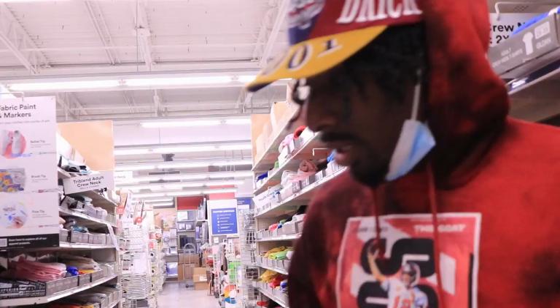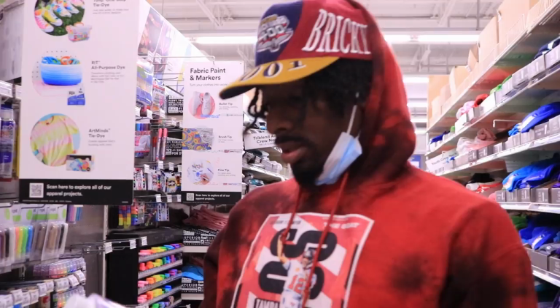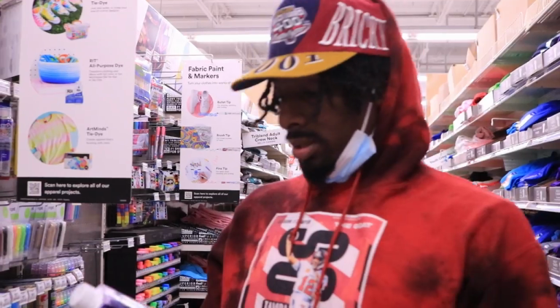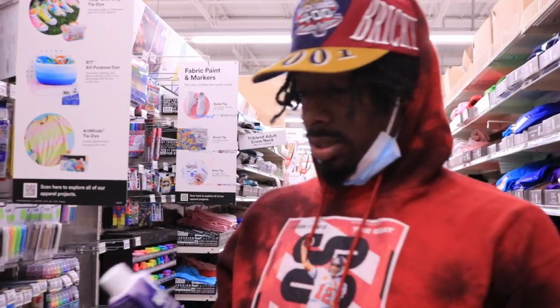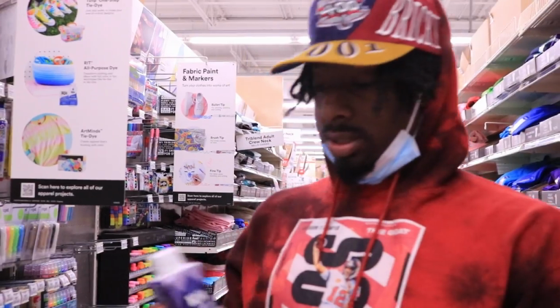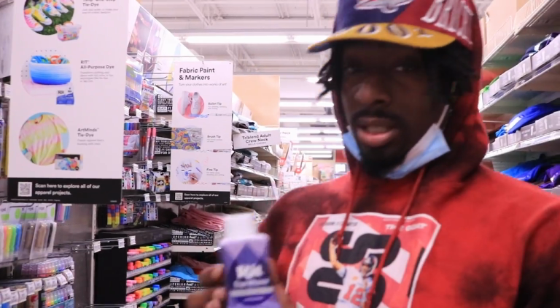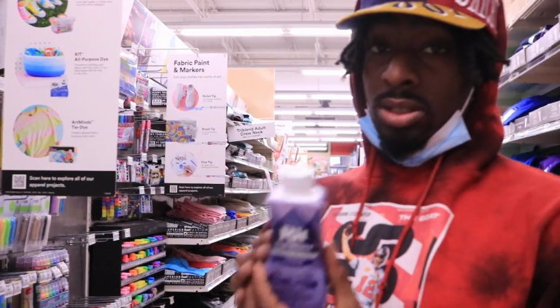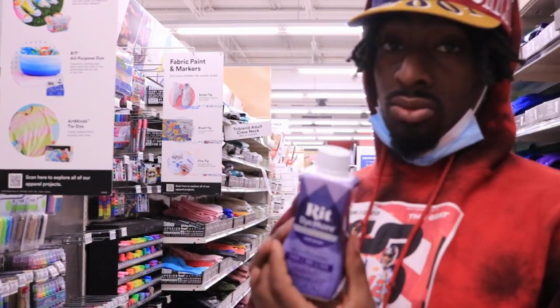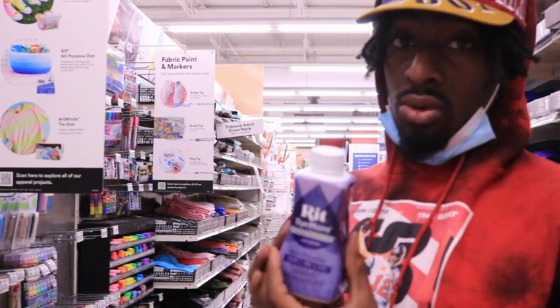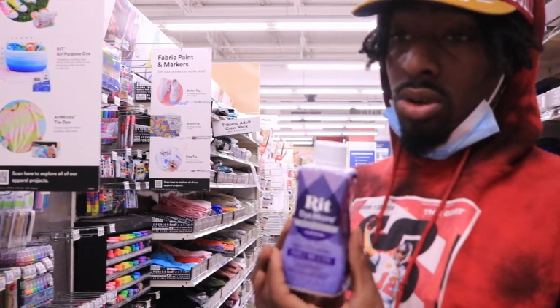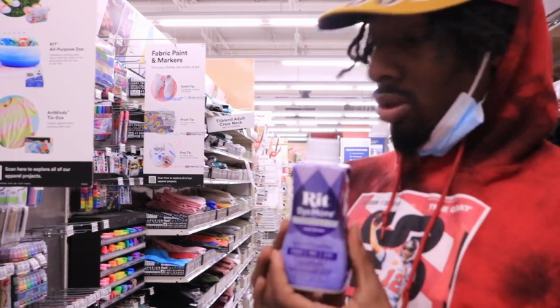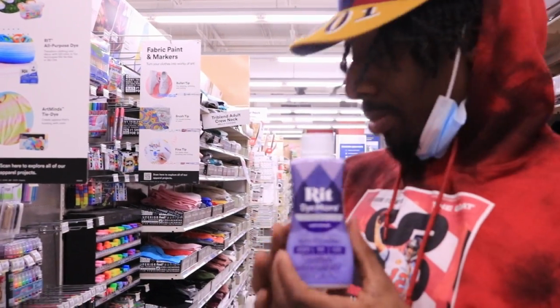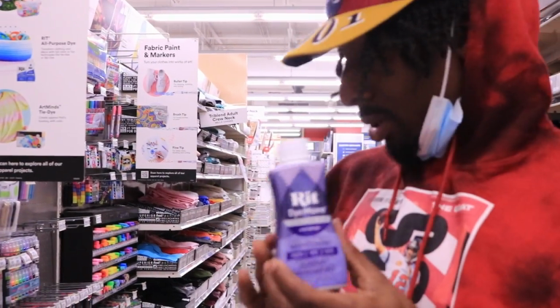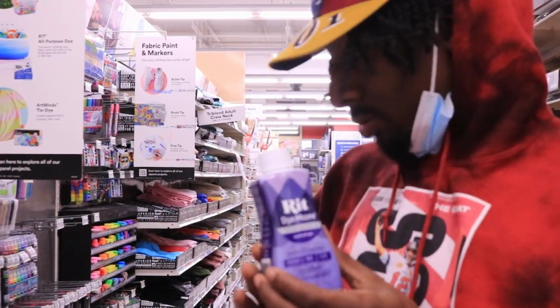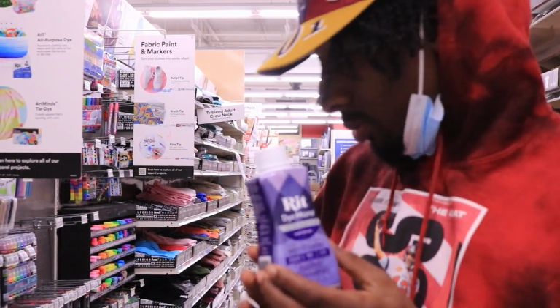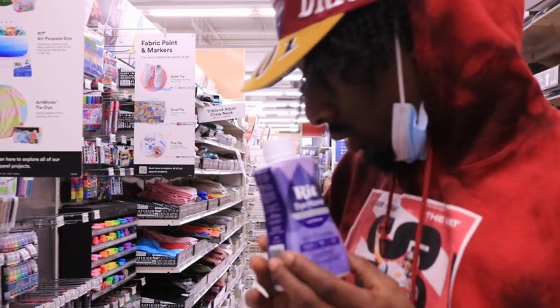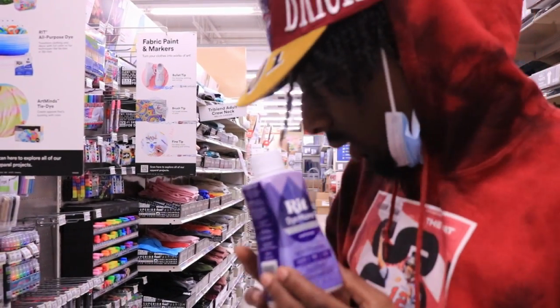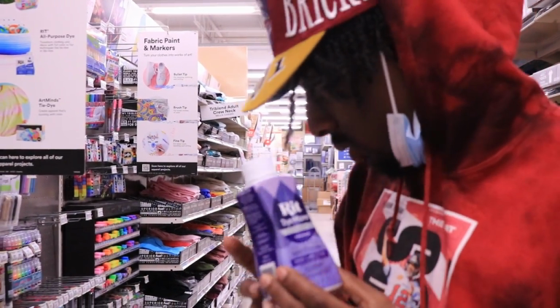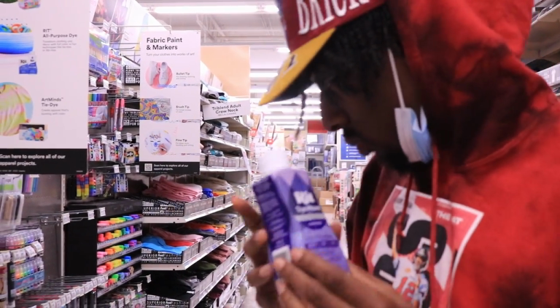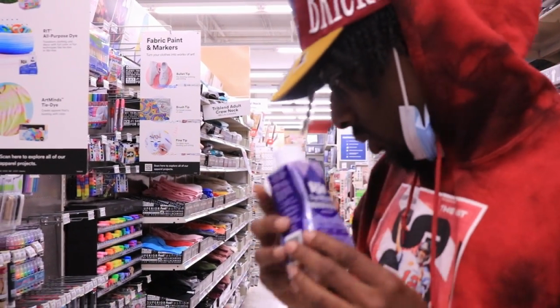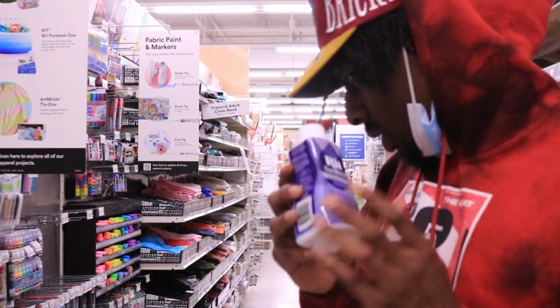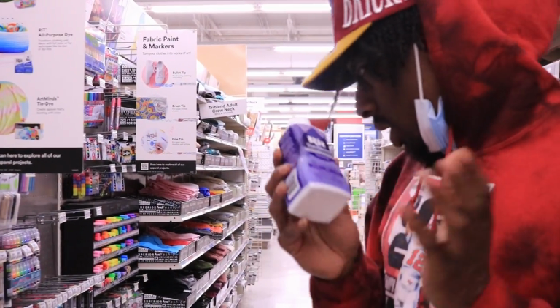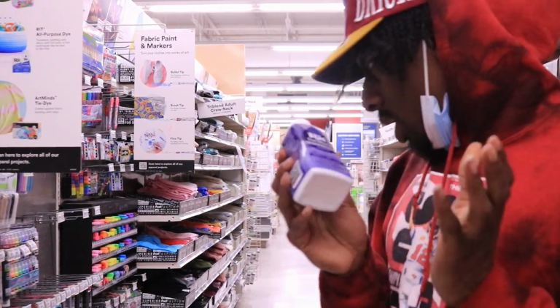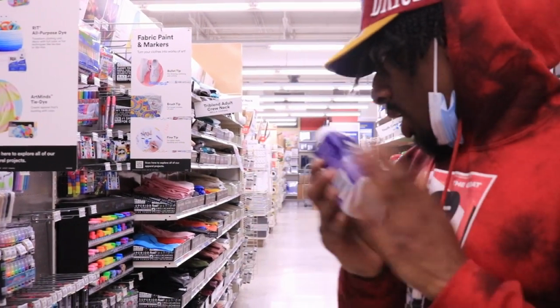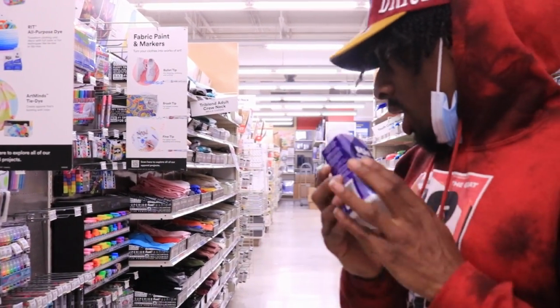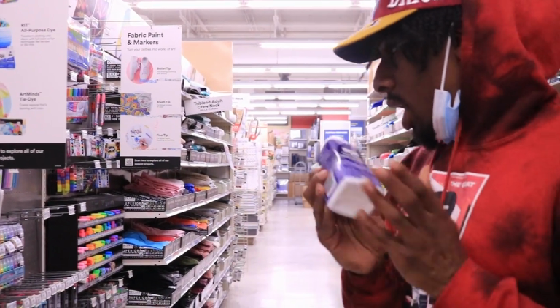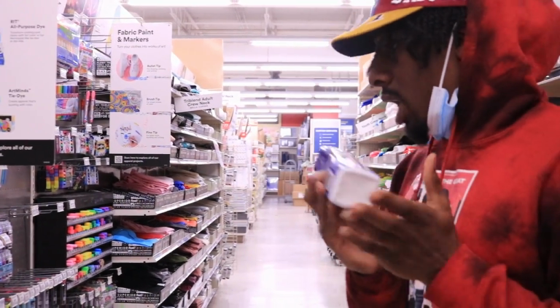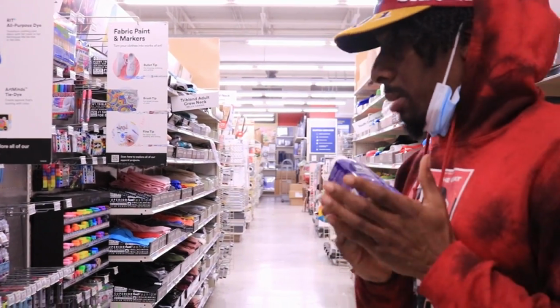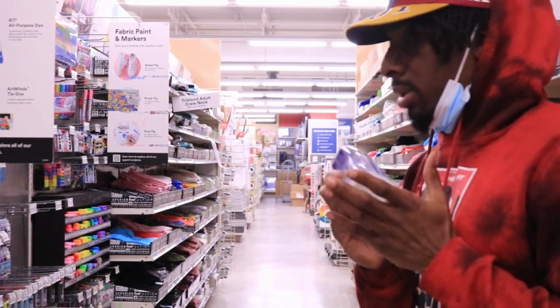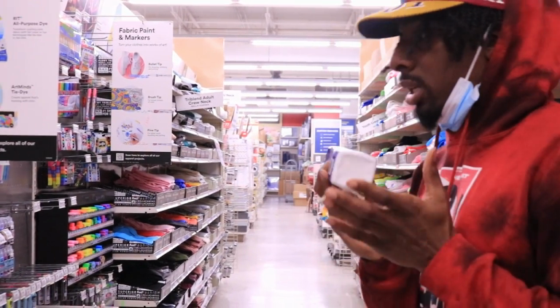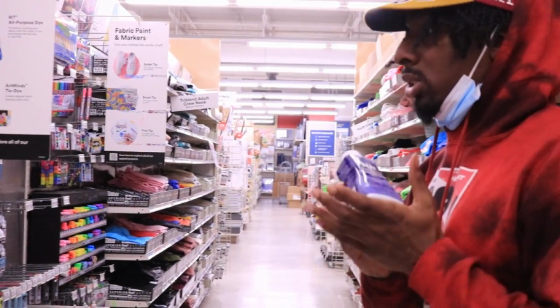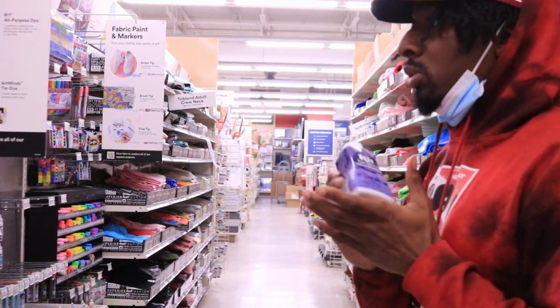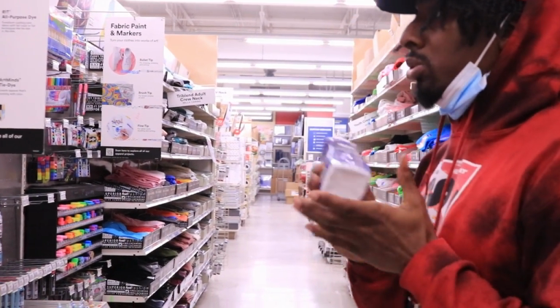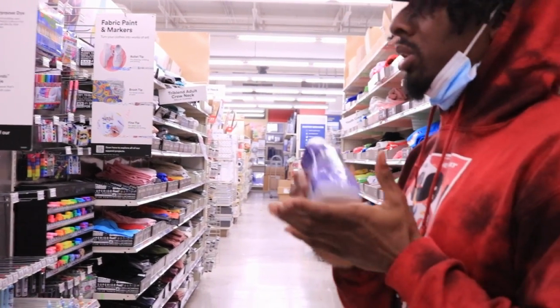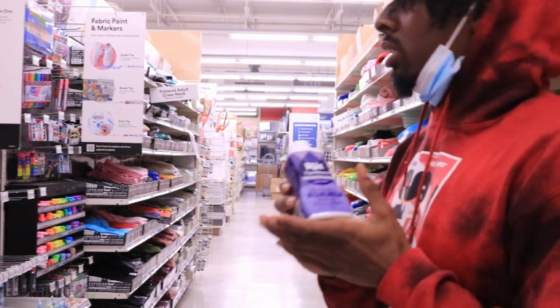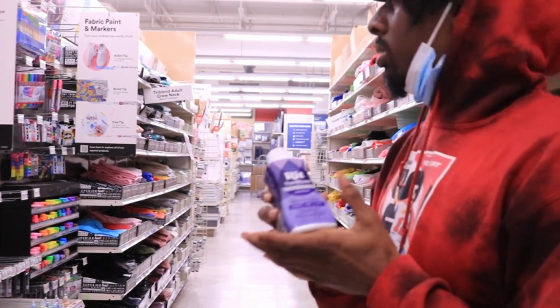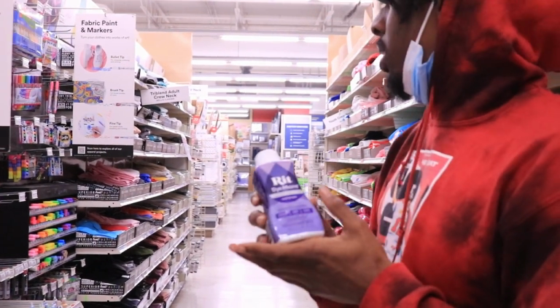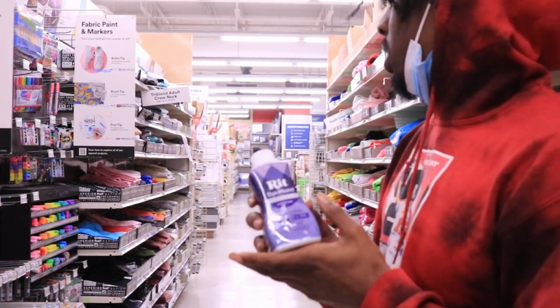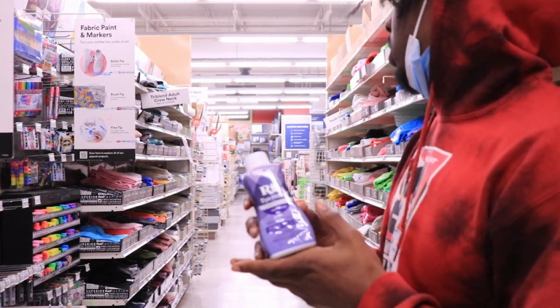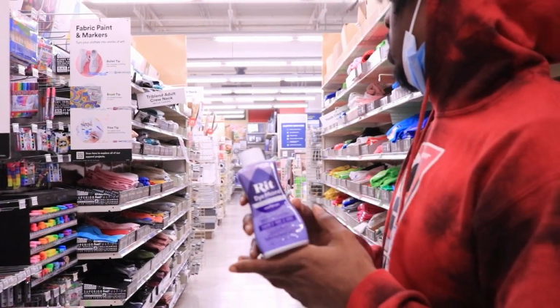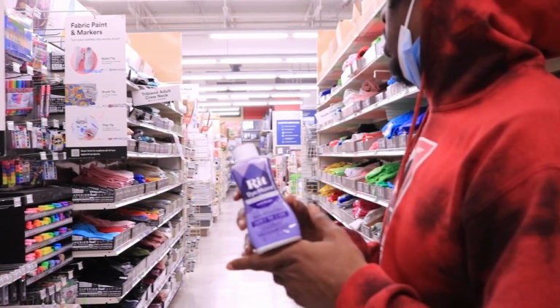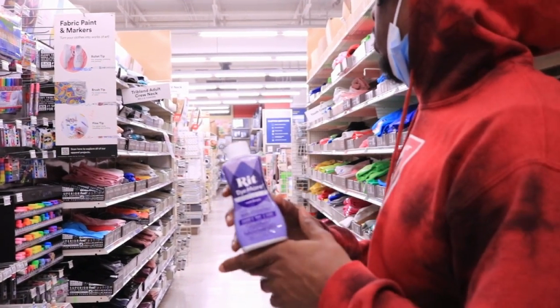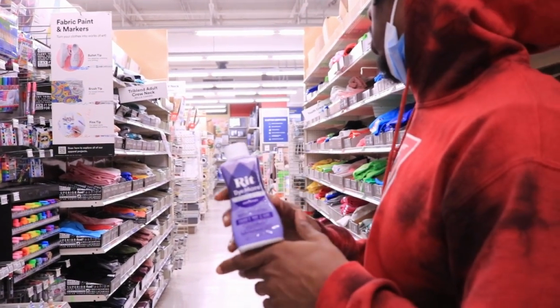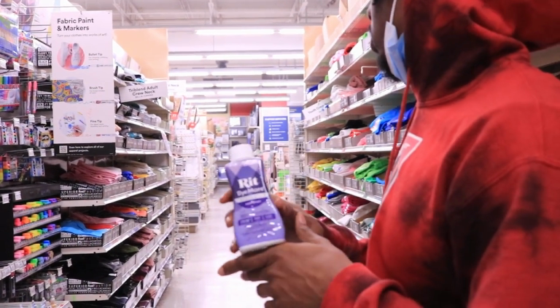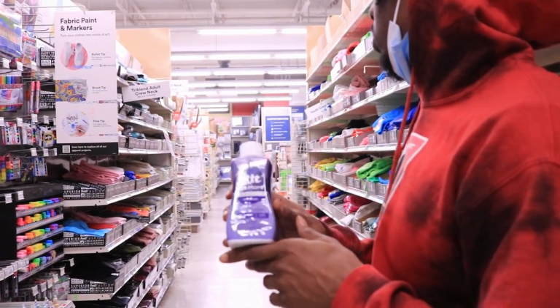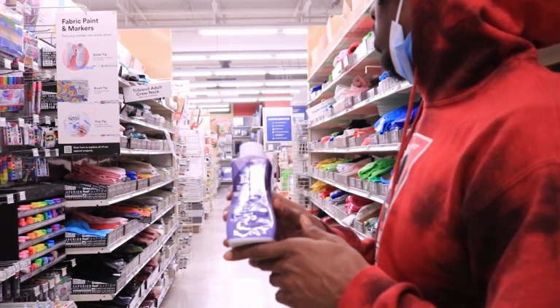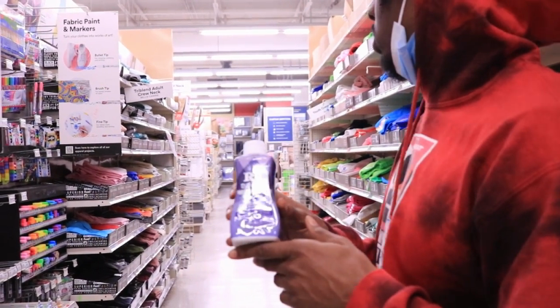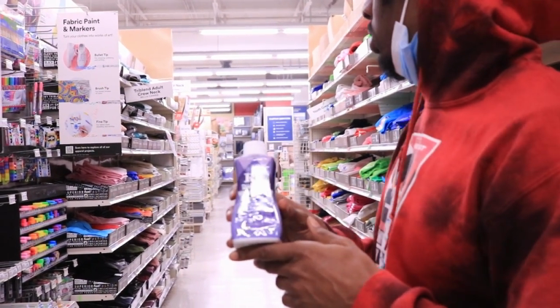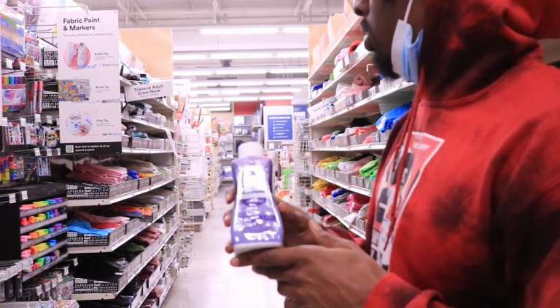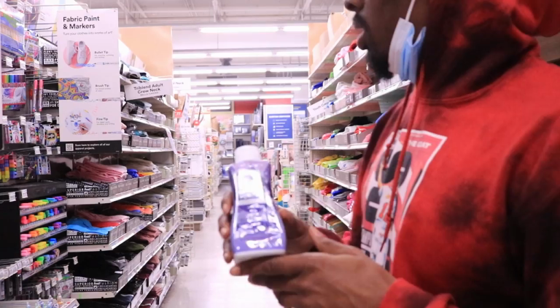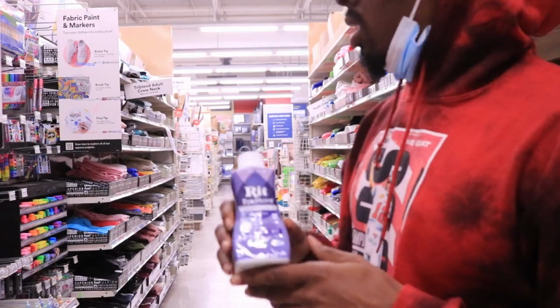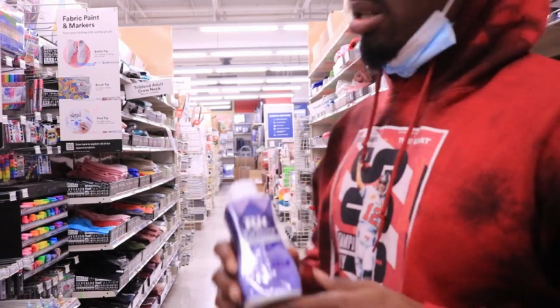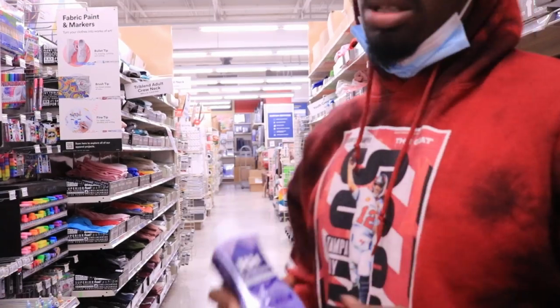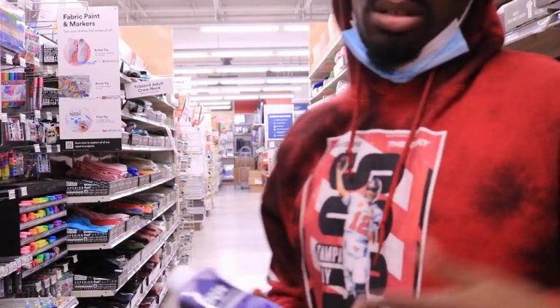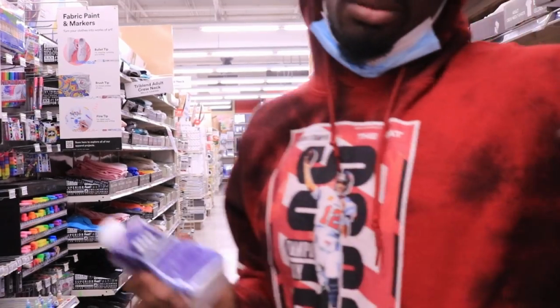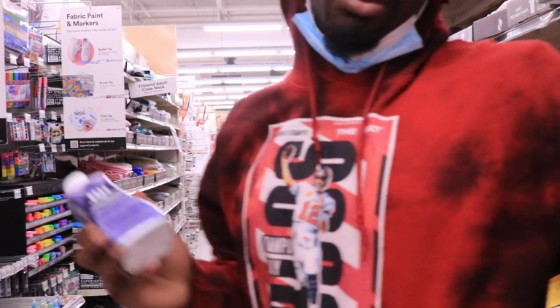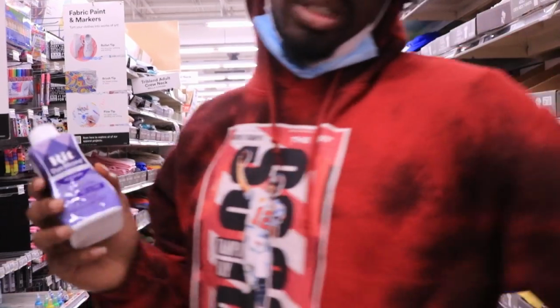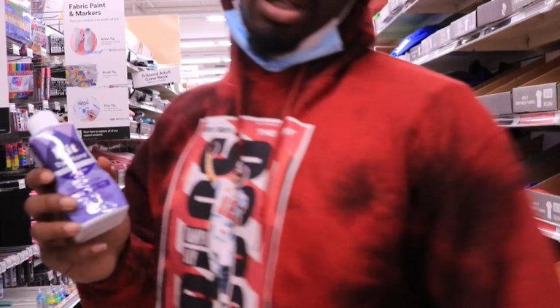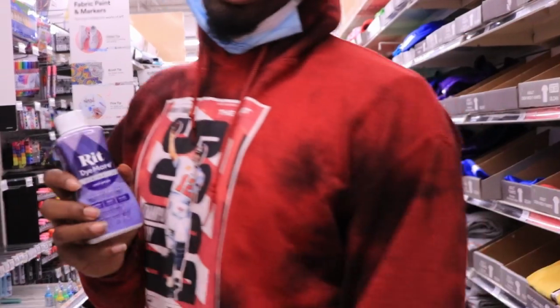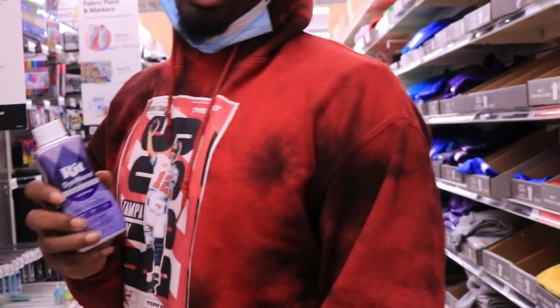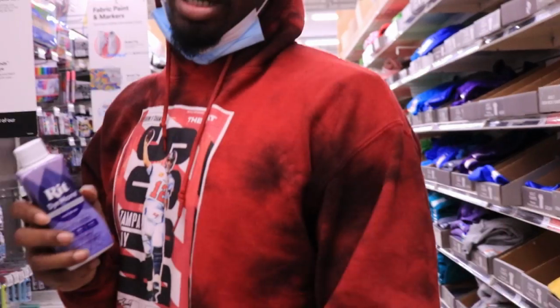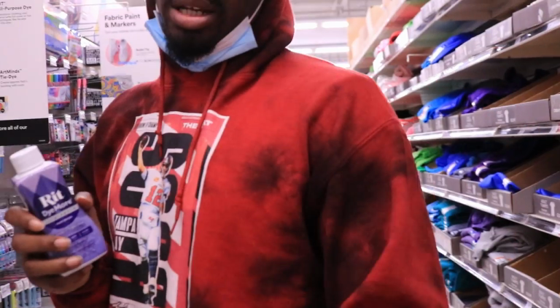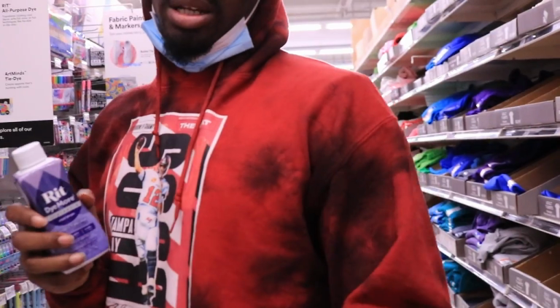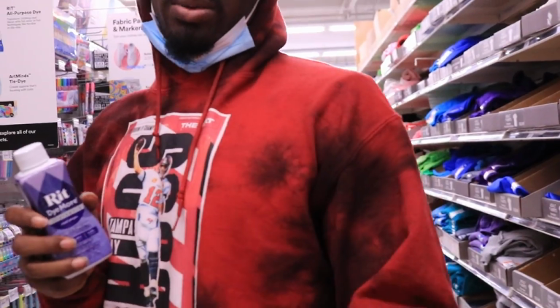It says royal purple, so I'm not too sure about that, but we're going to get it anyway.